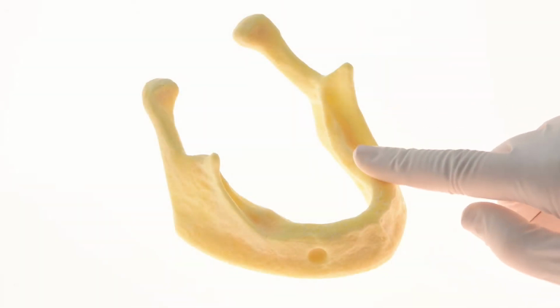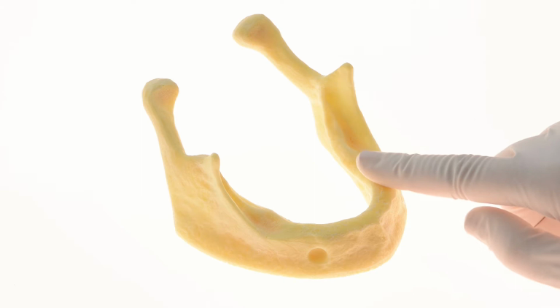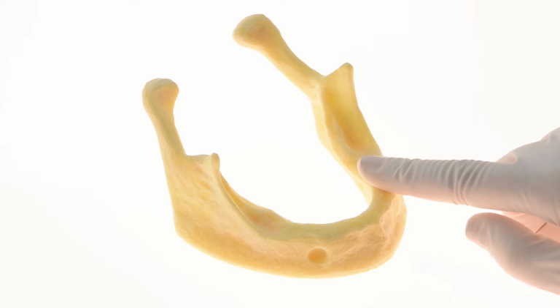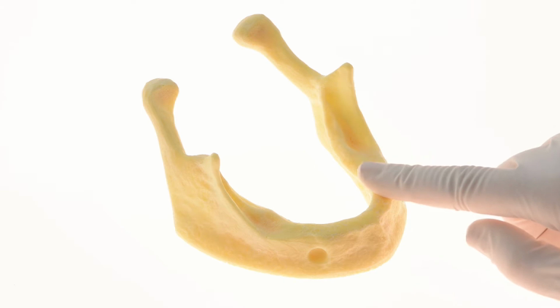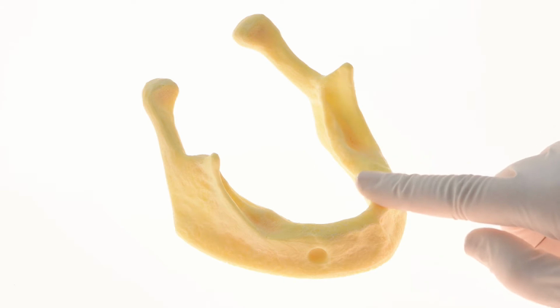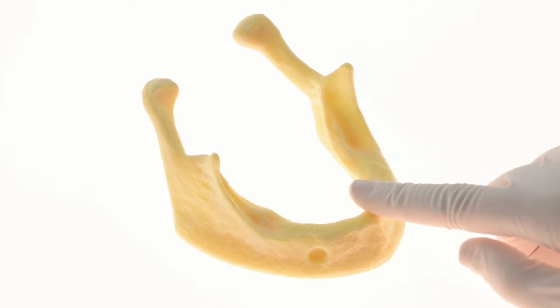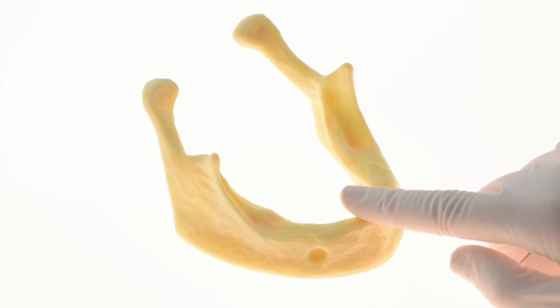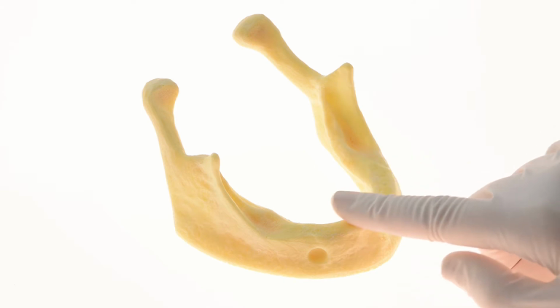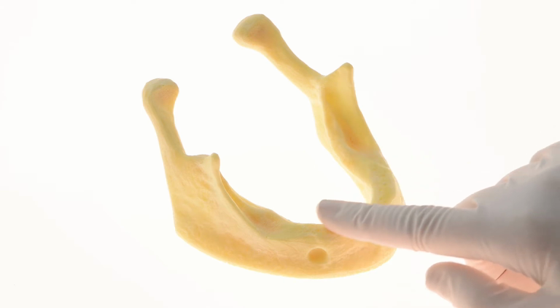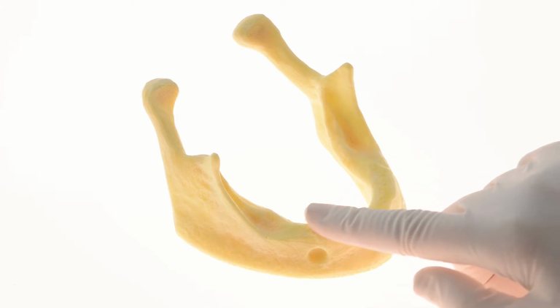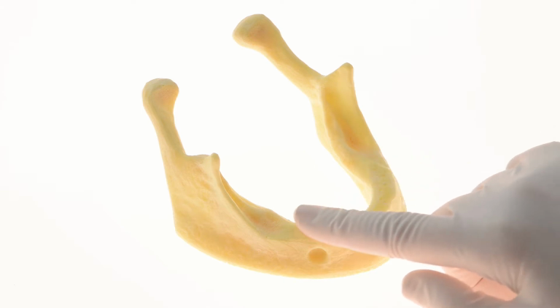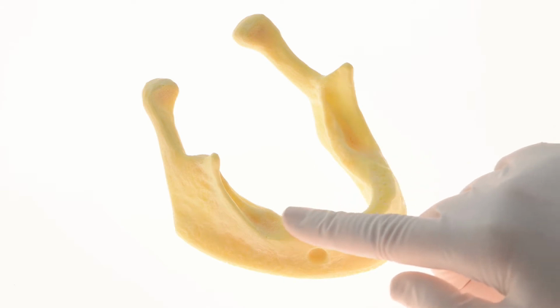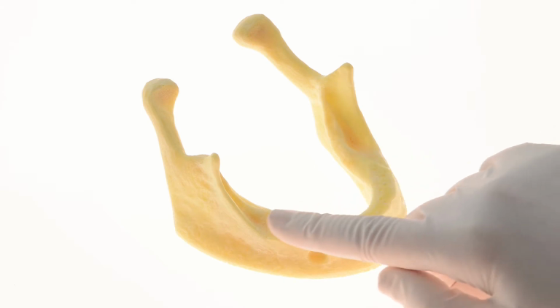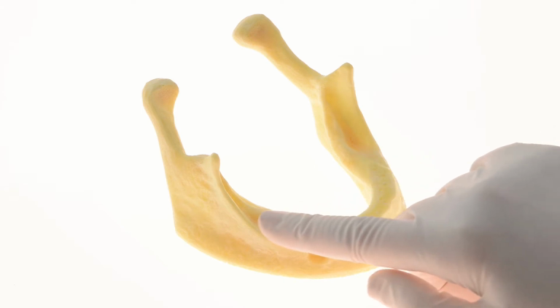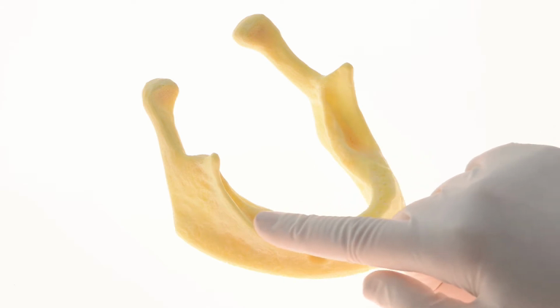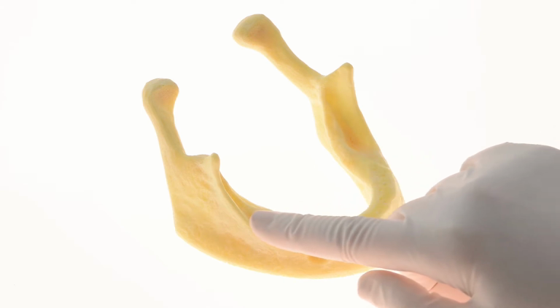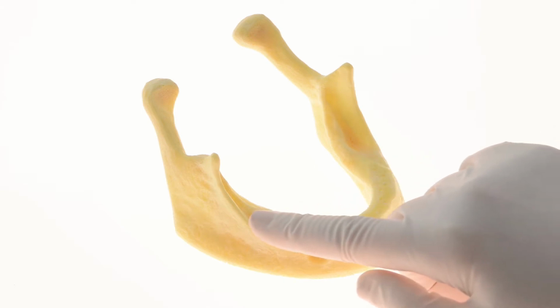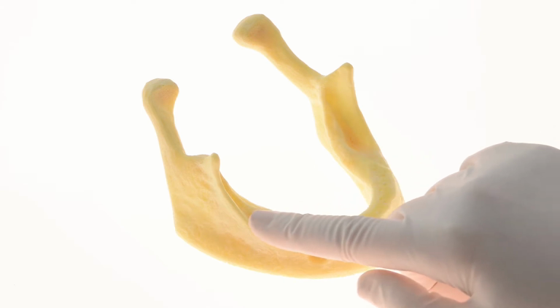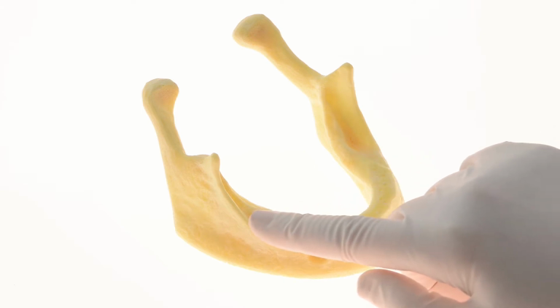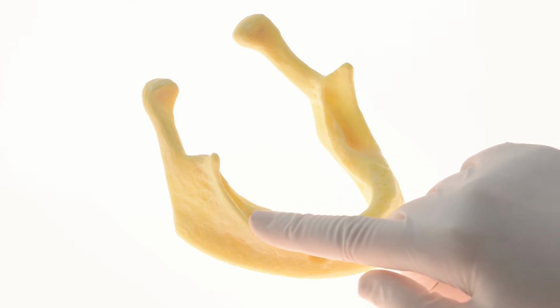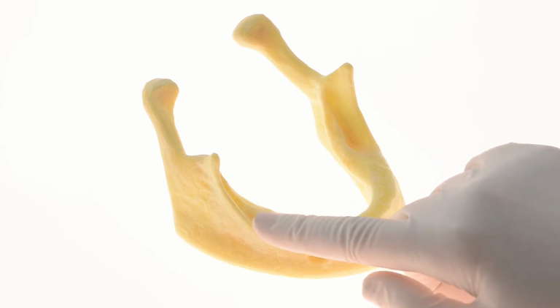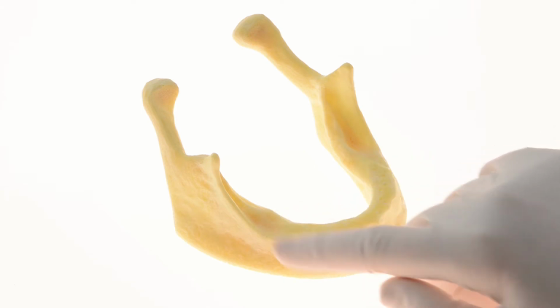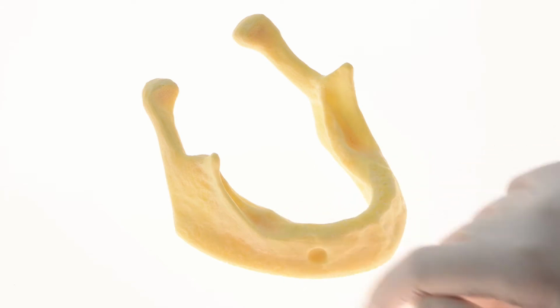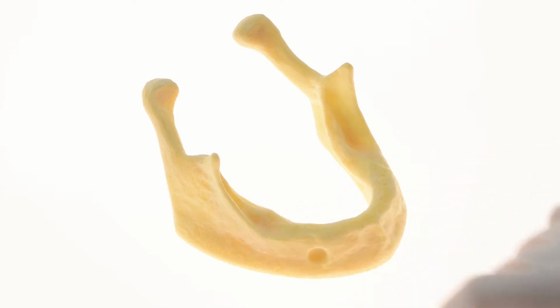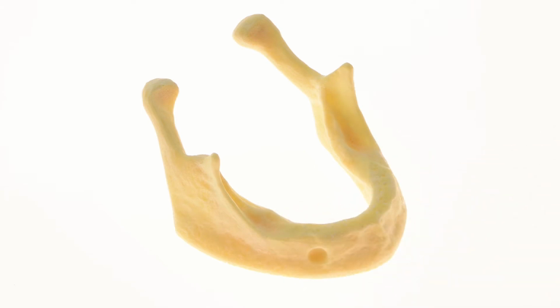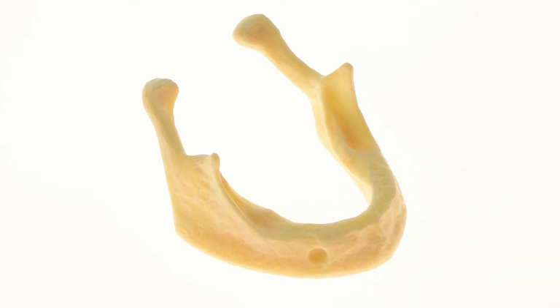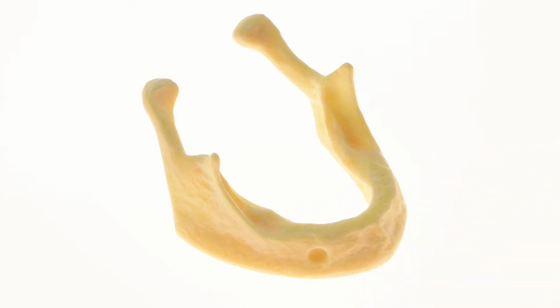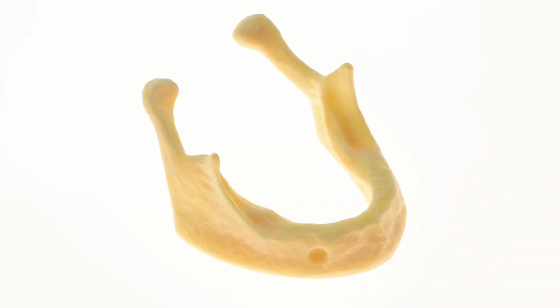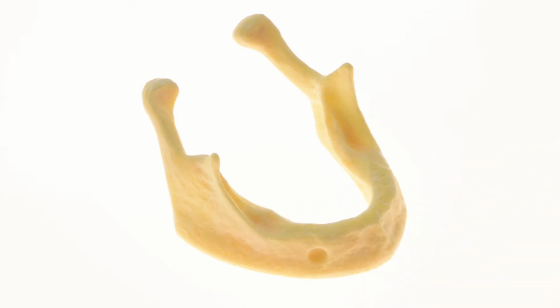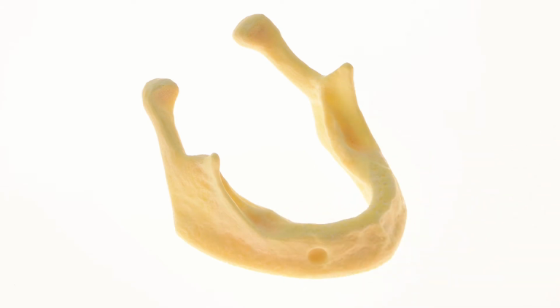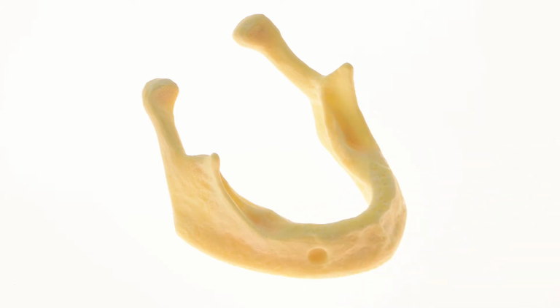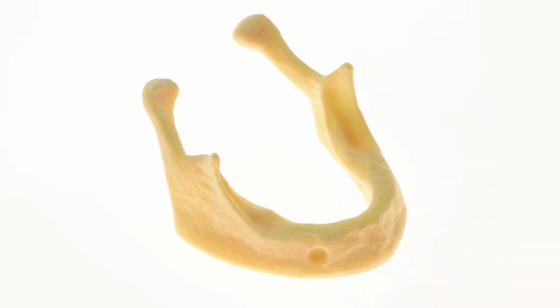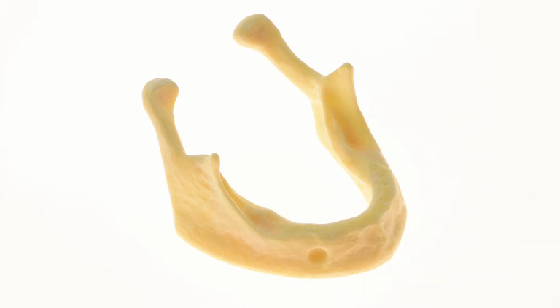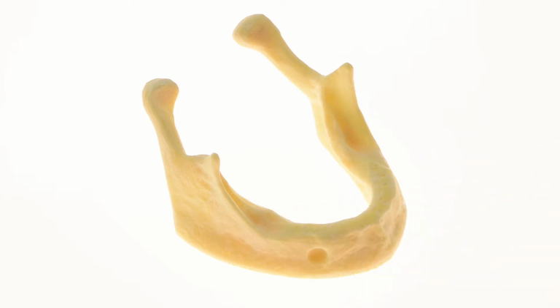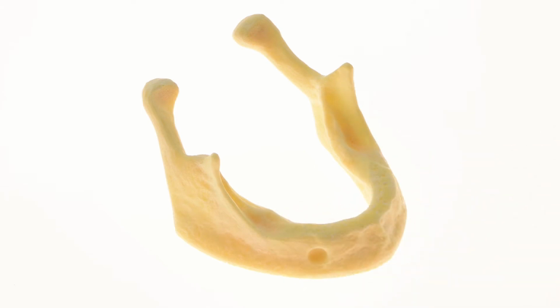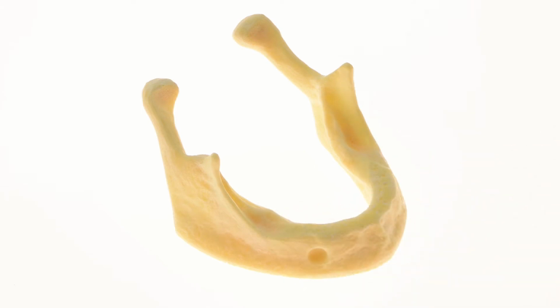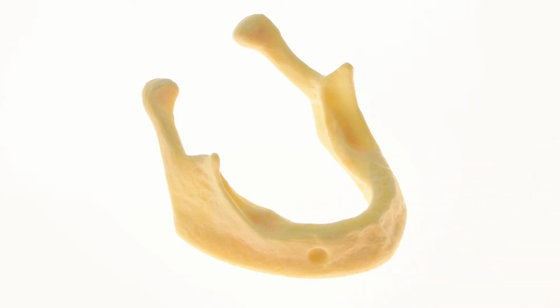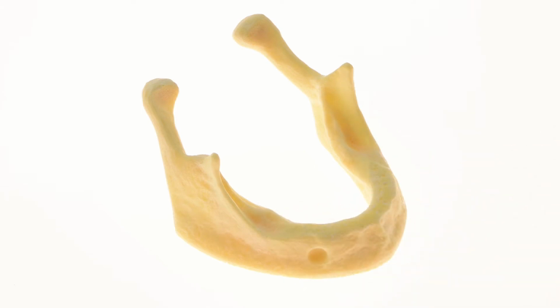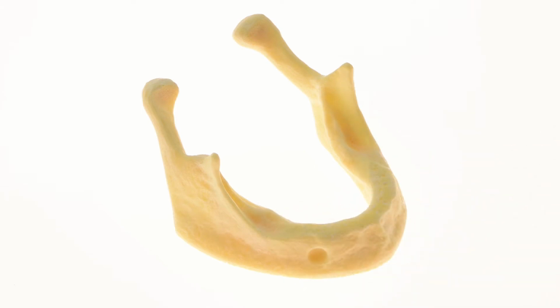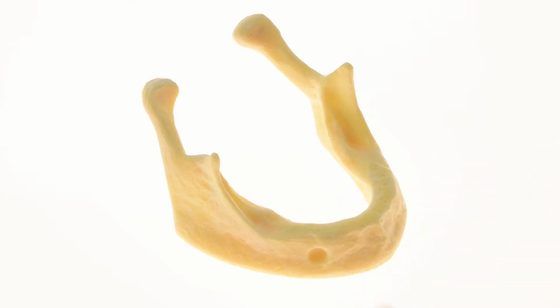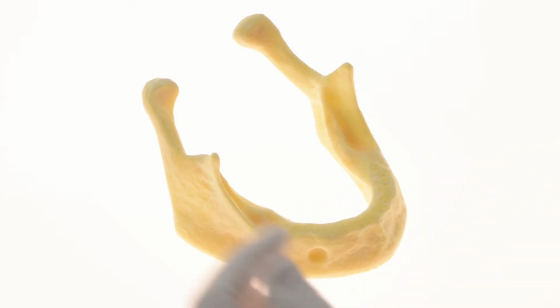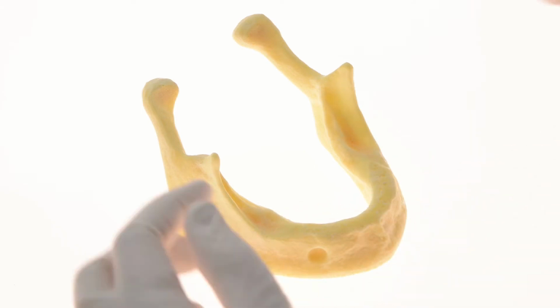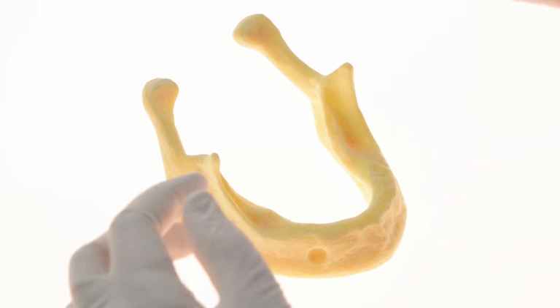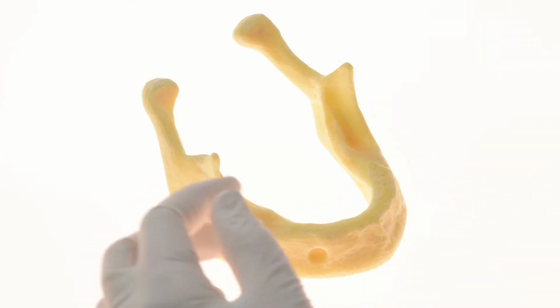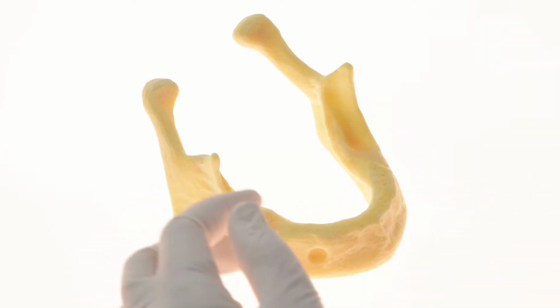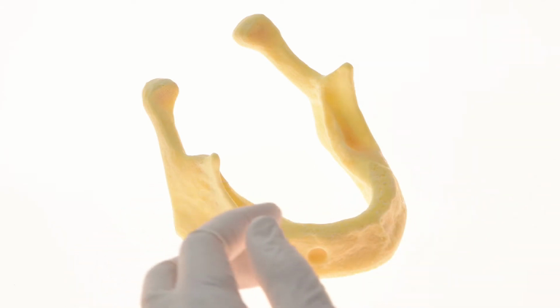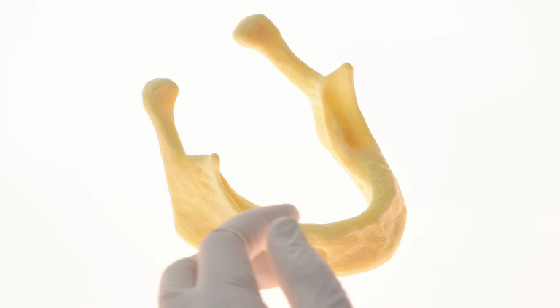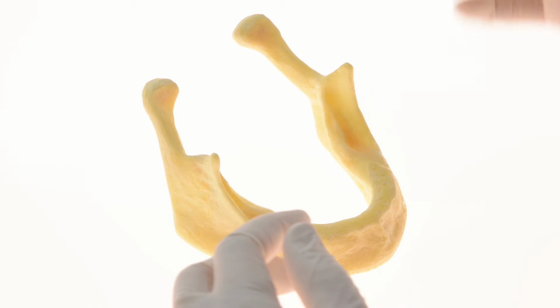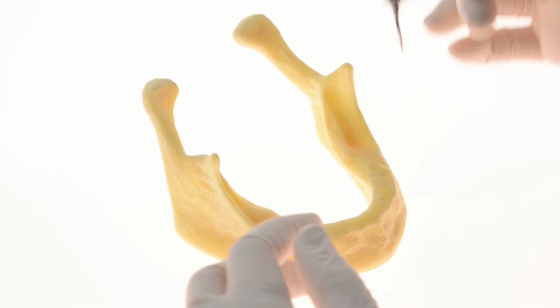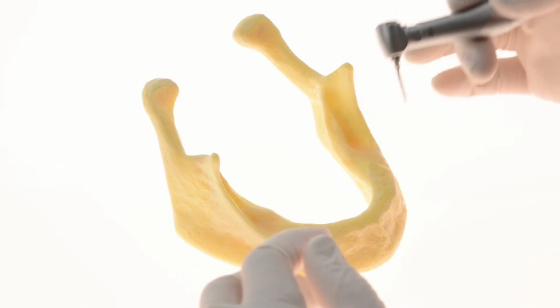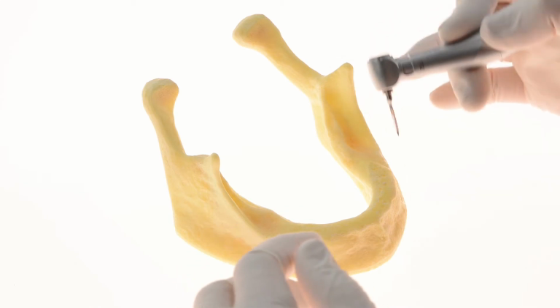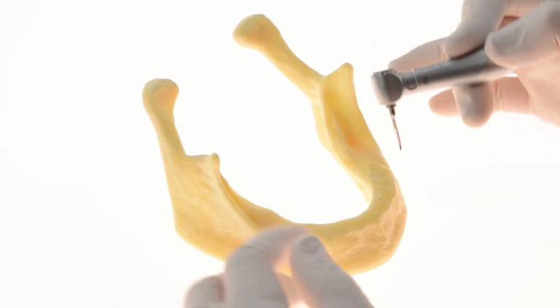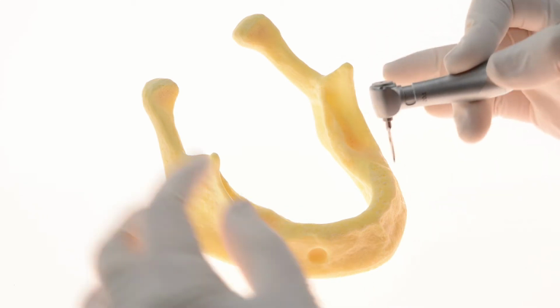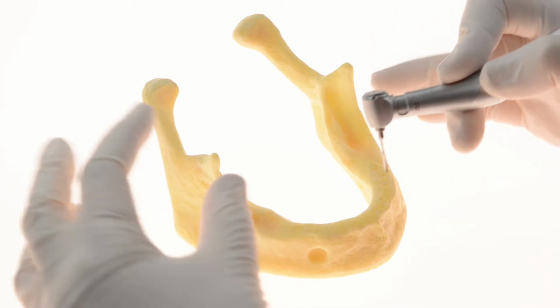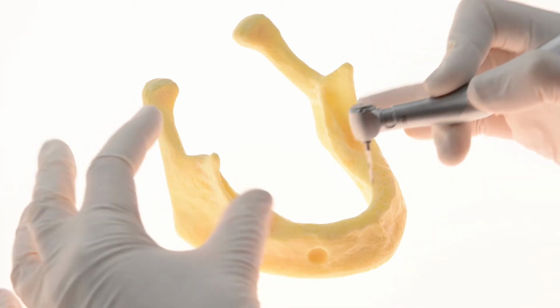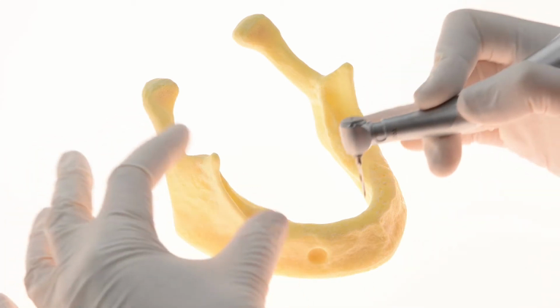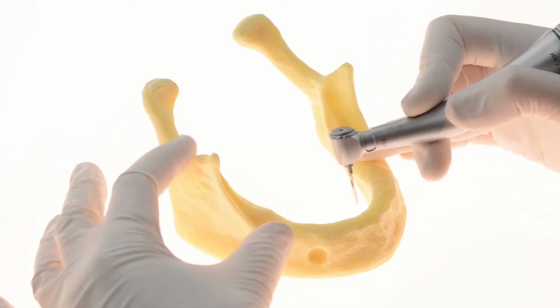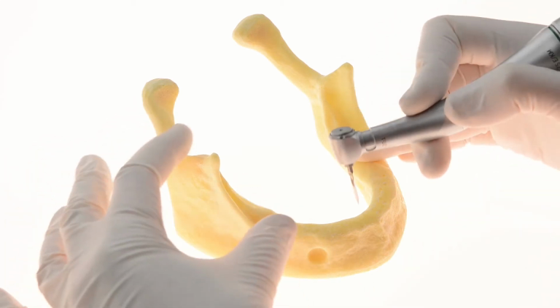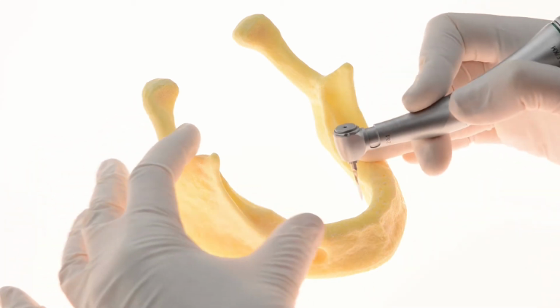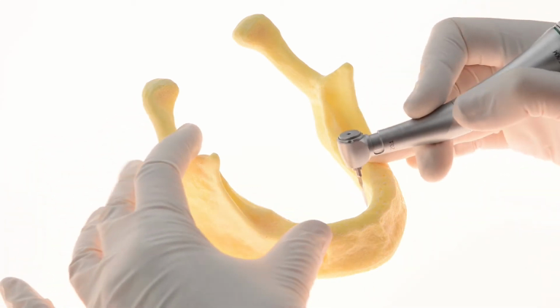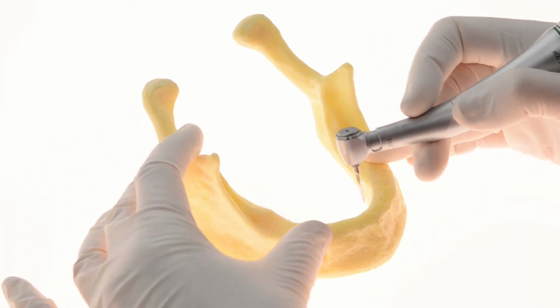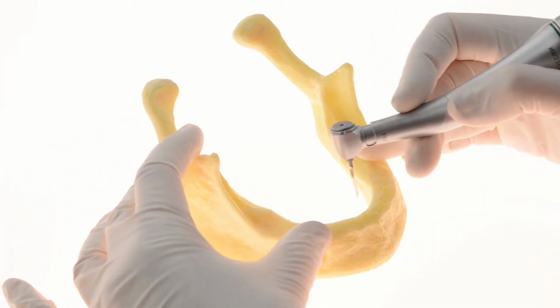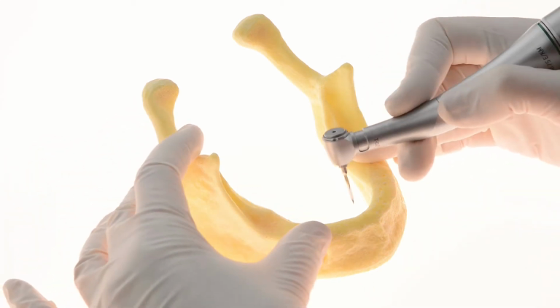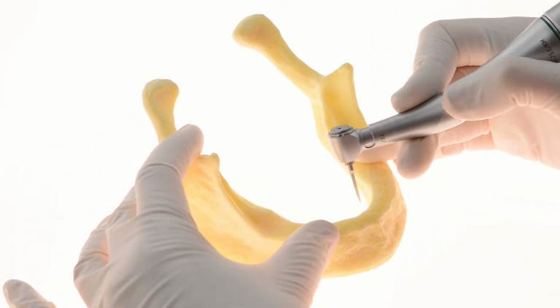Before working with Multifix, flatten the ridge in order to achieve a wider base for the restoration and ensure lip support.